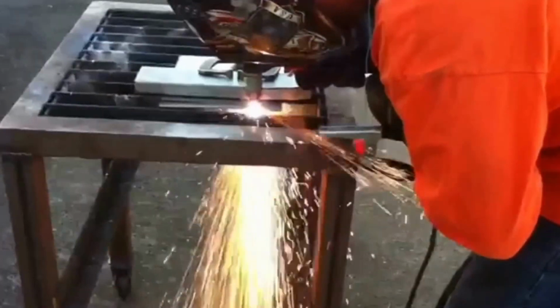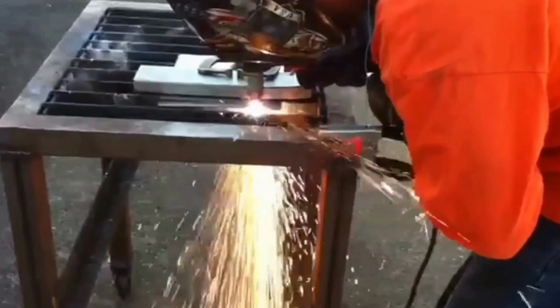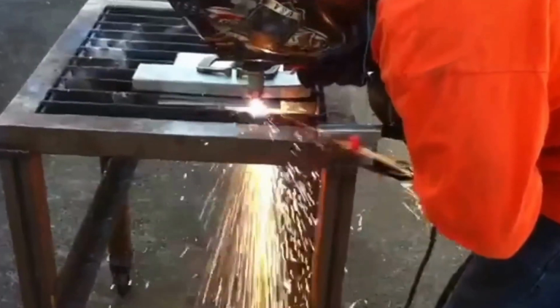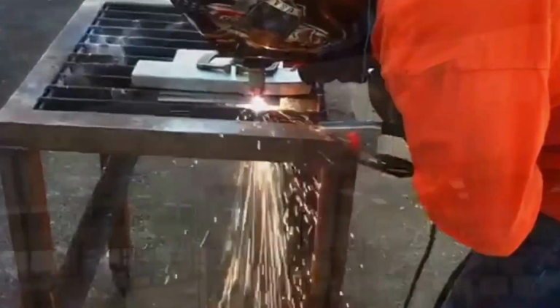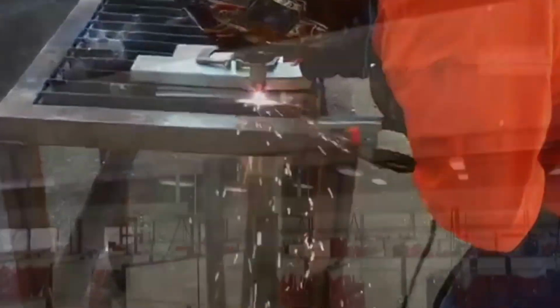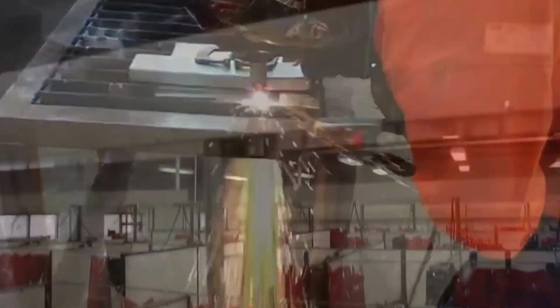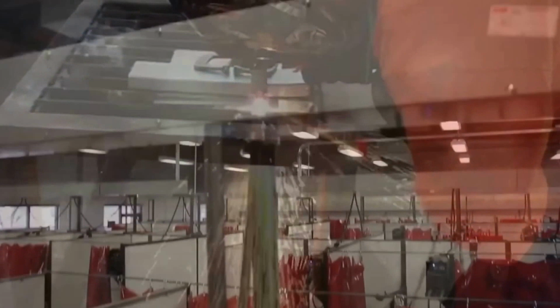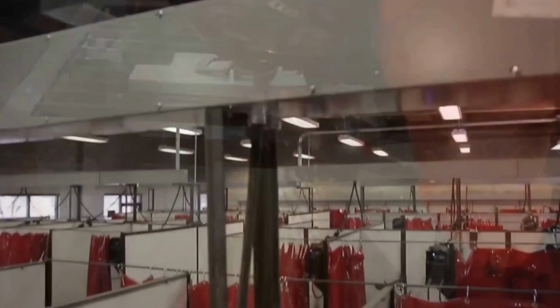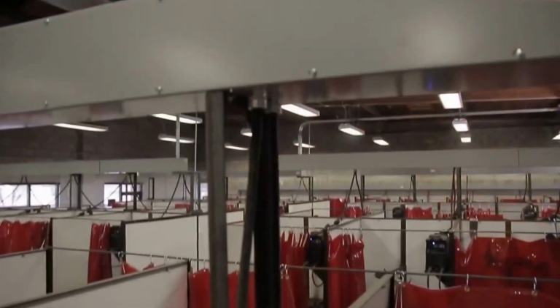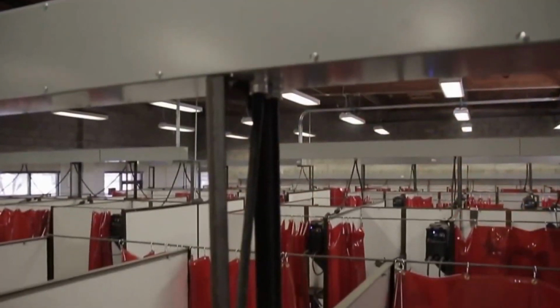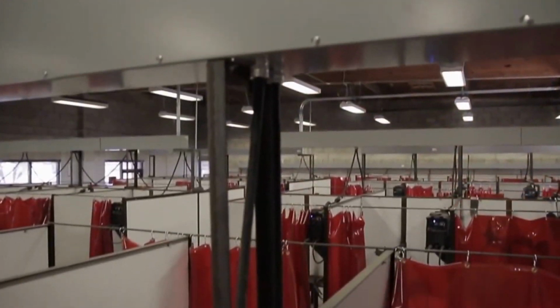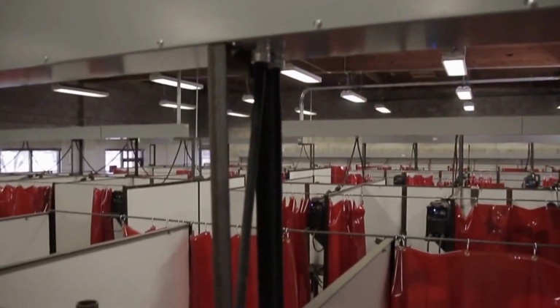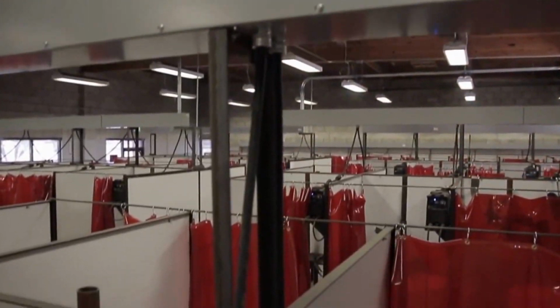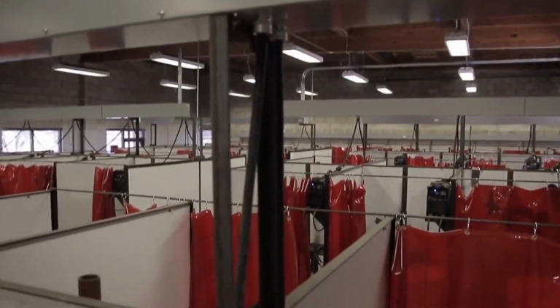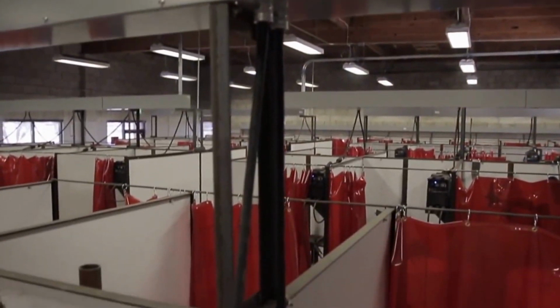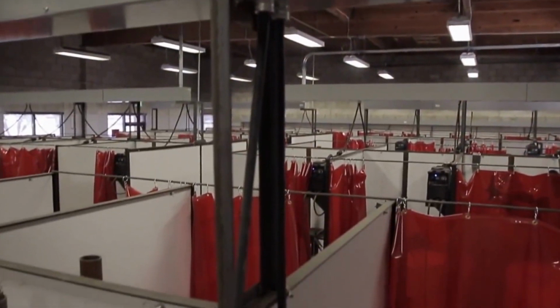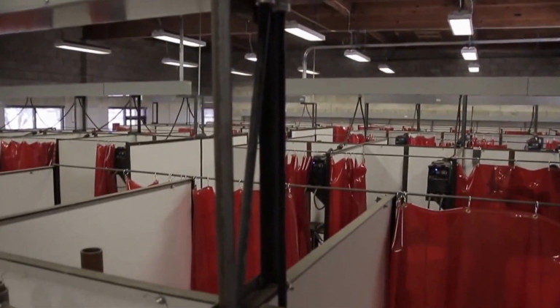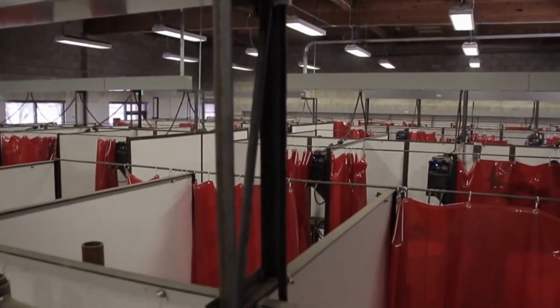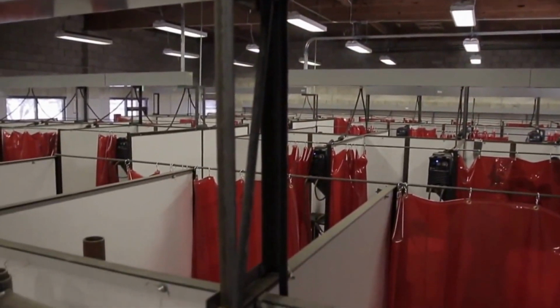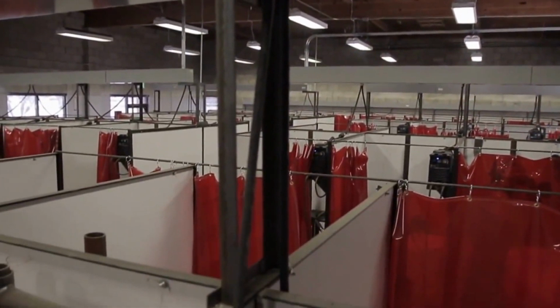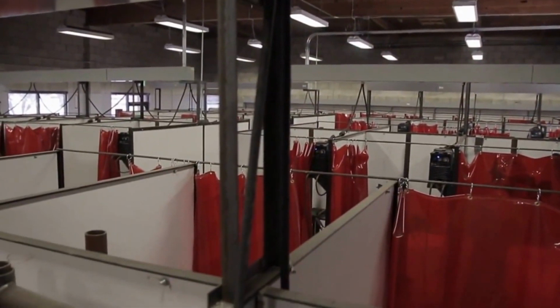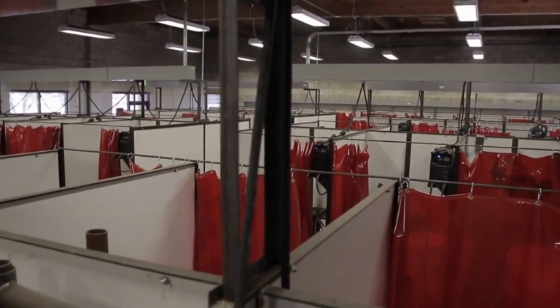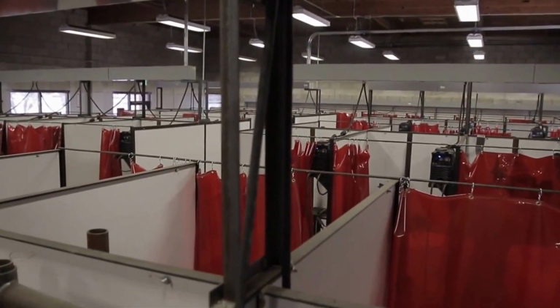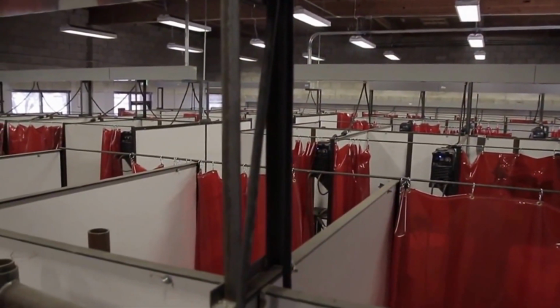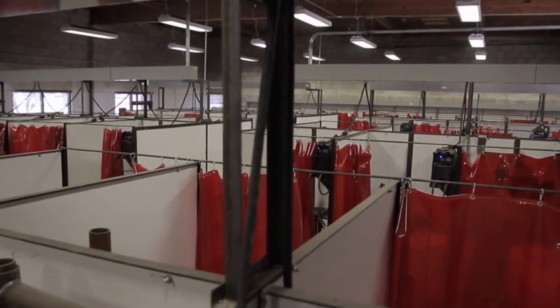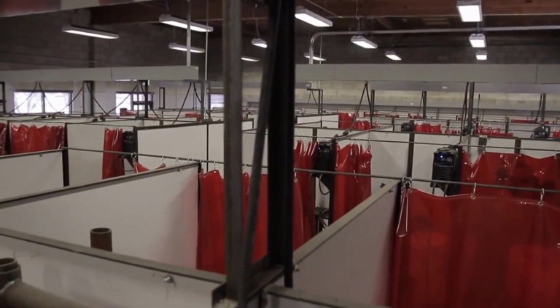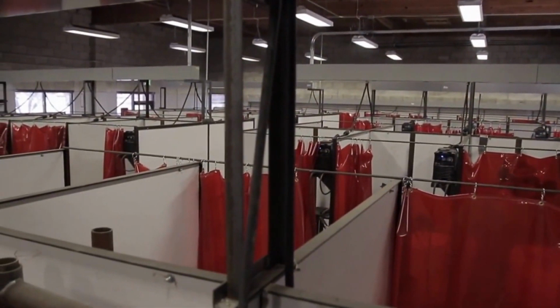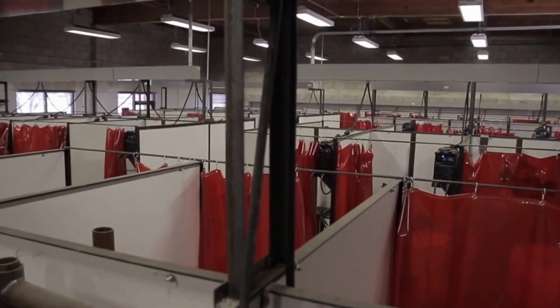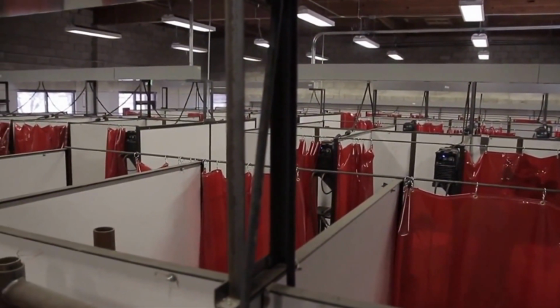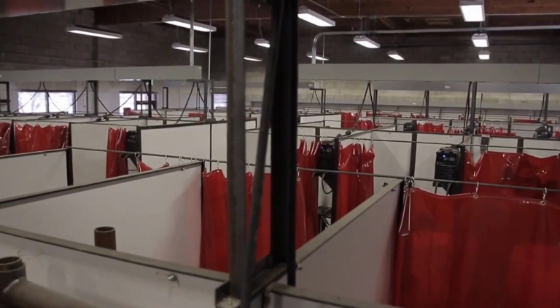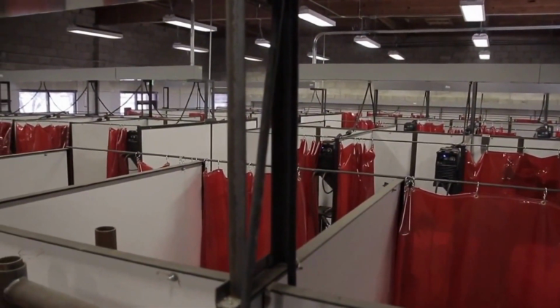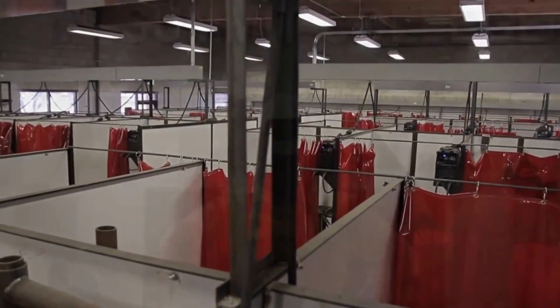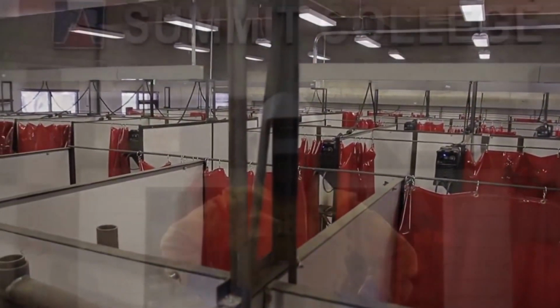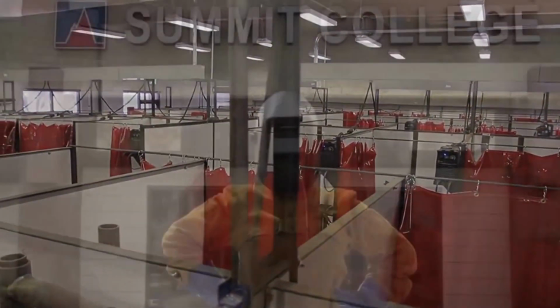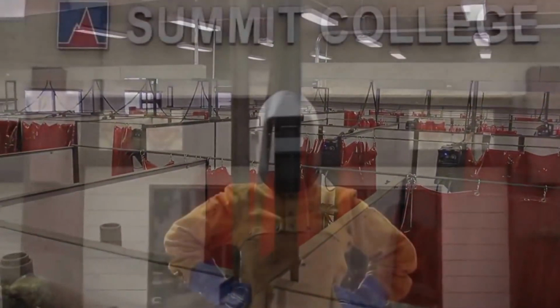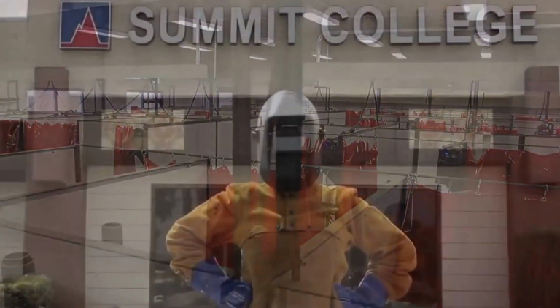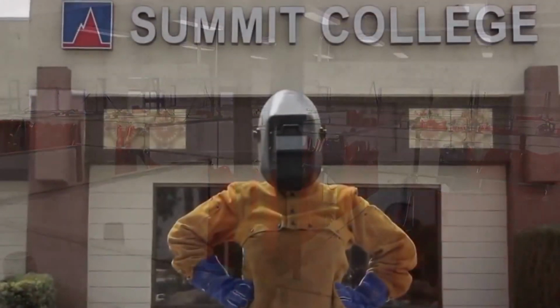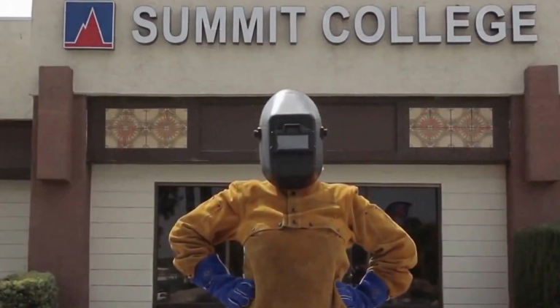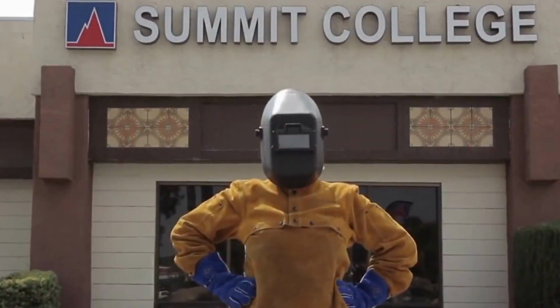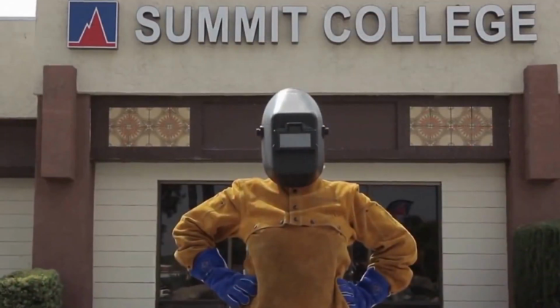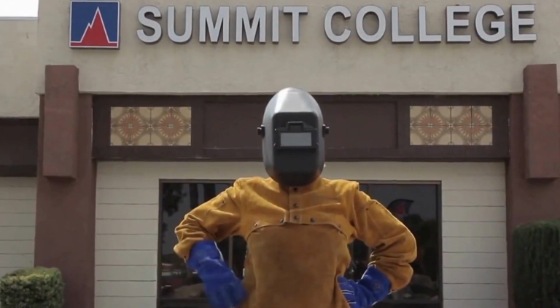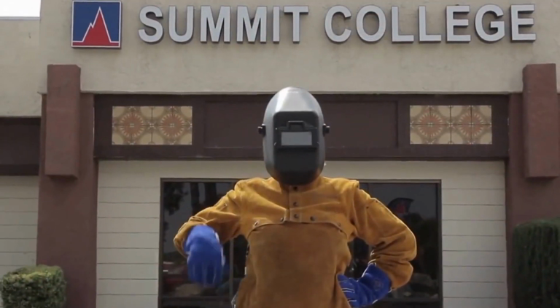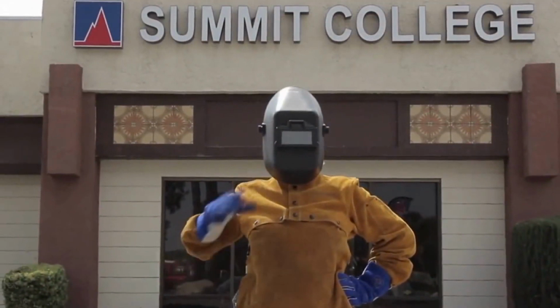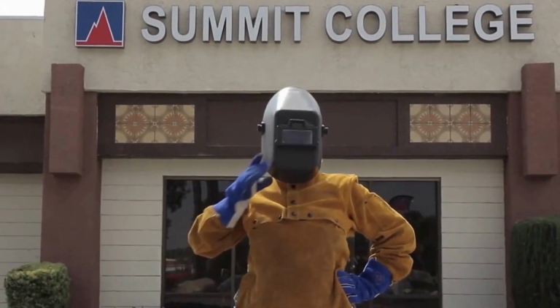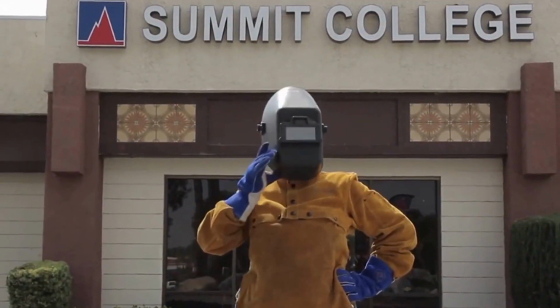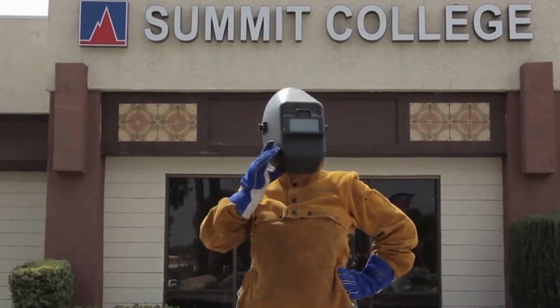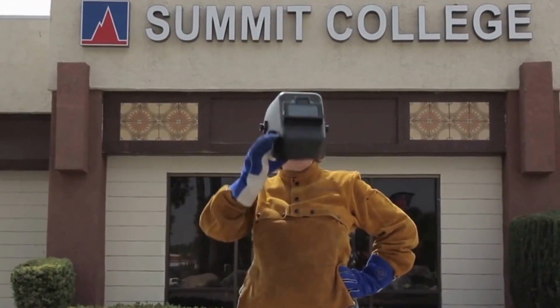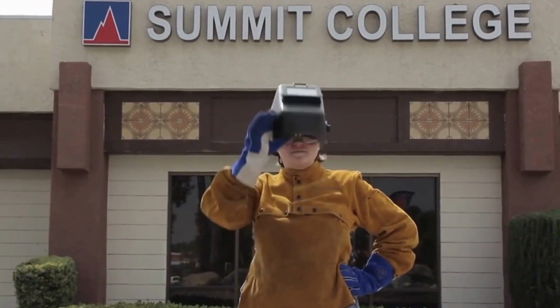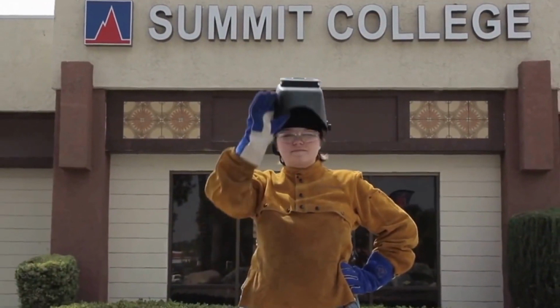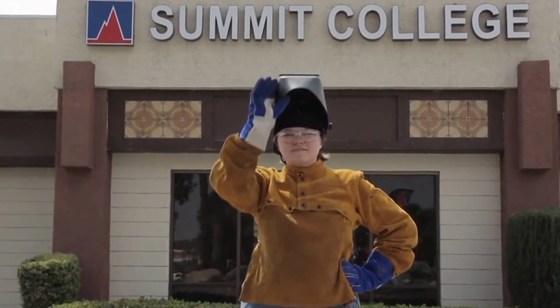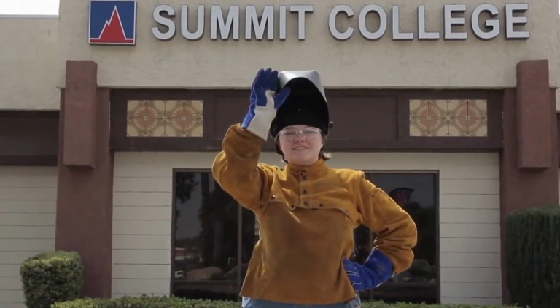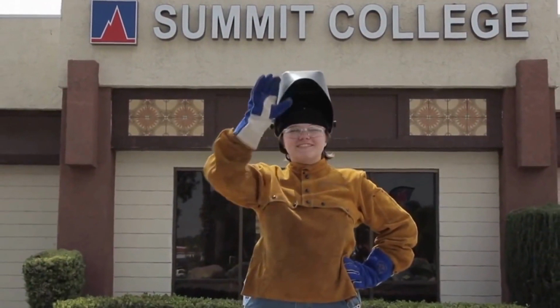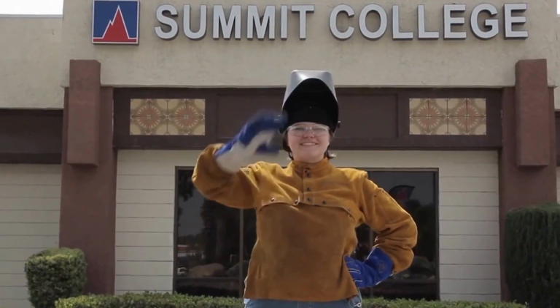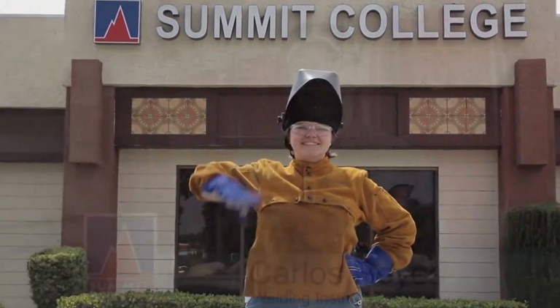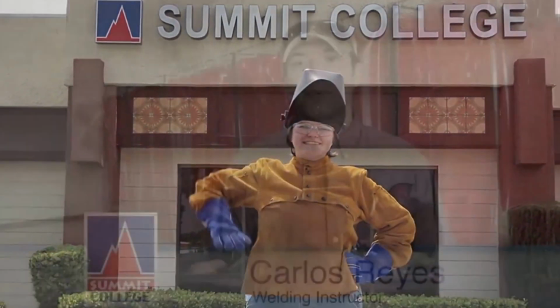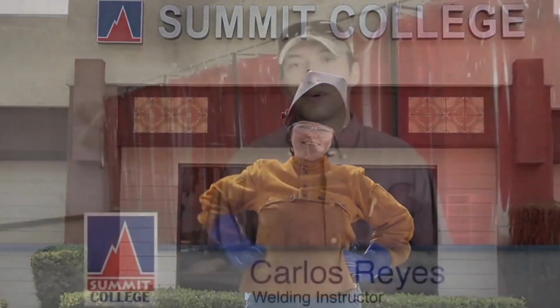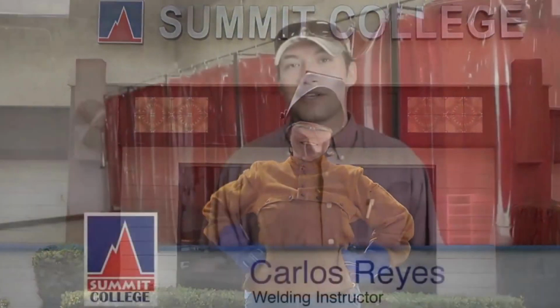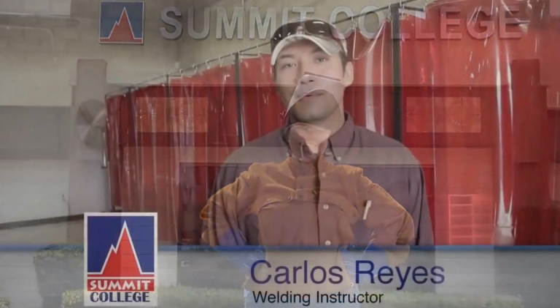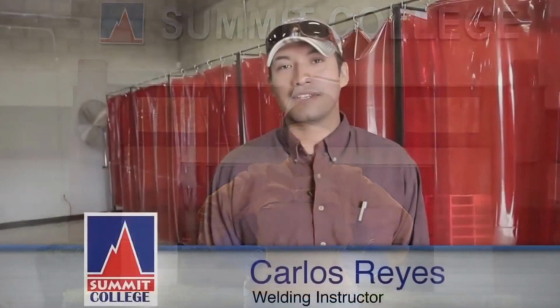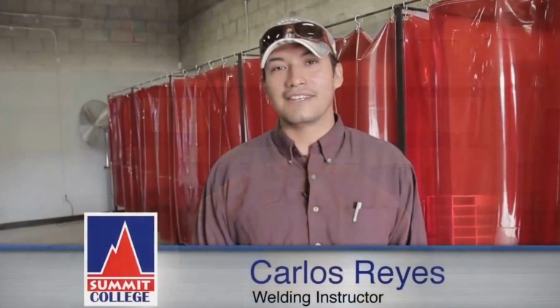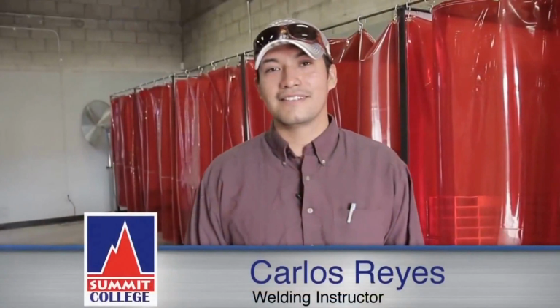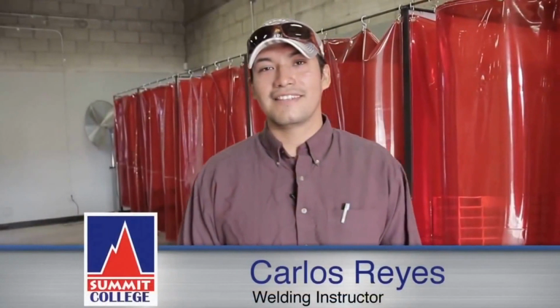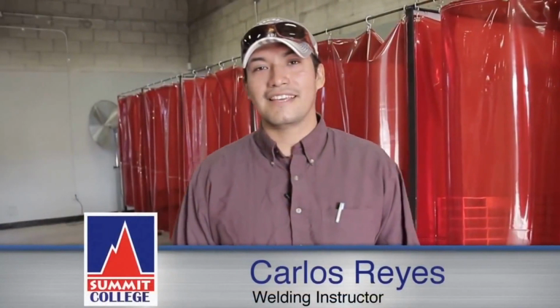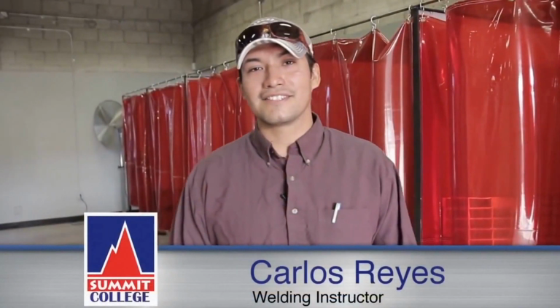This was a brief introduction to our beautiful welding facility, and we're looking forward to working with you. Thanks.